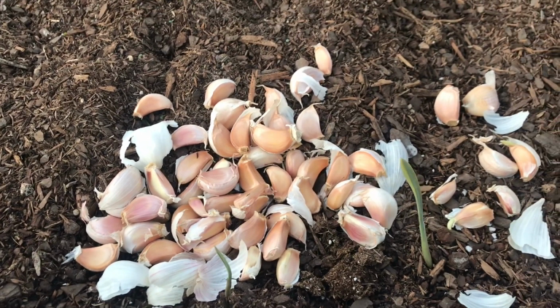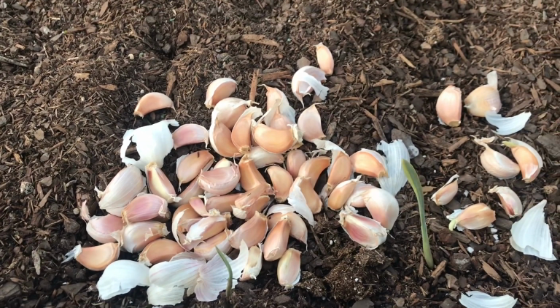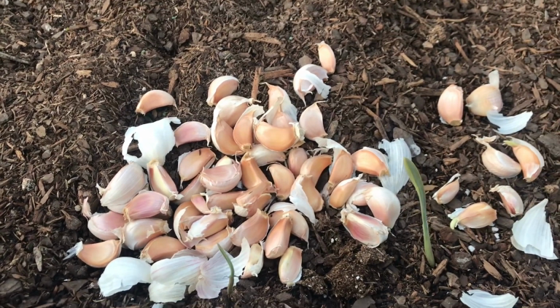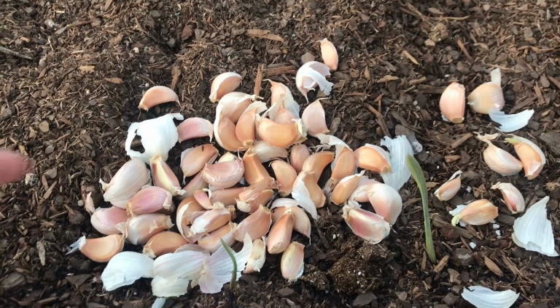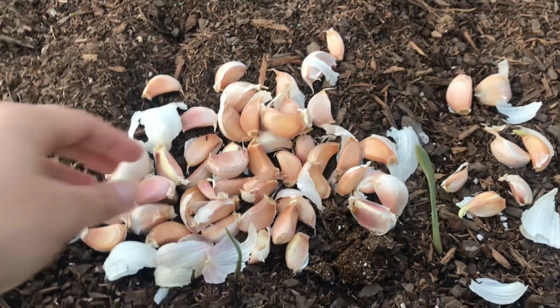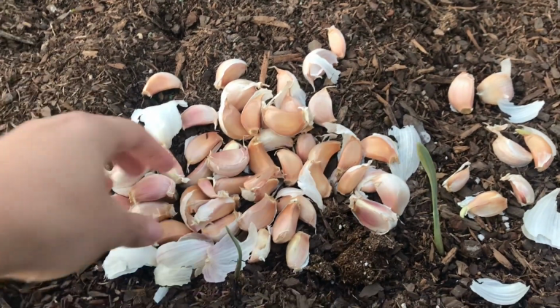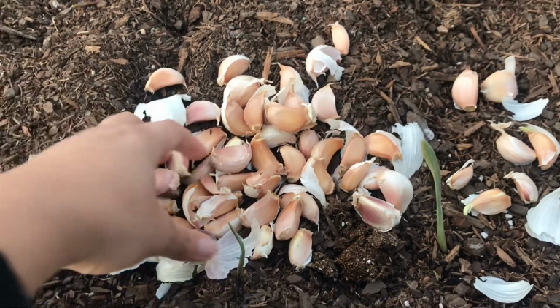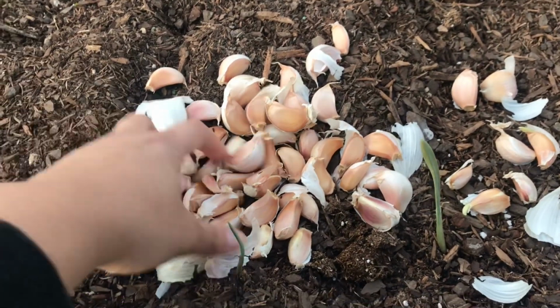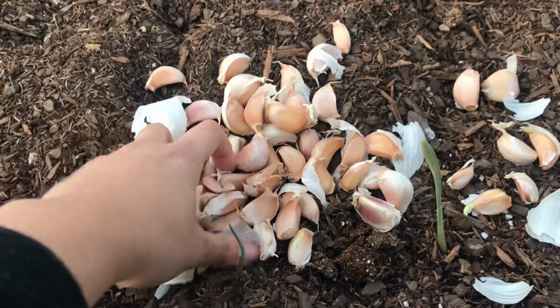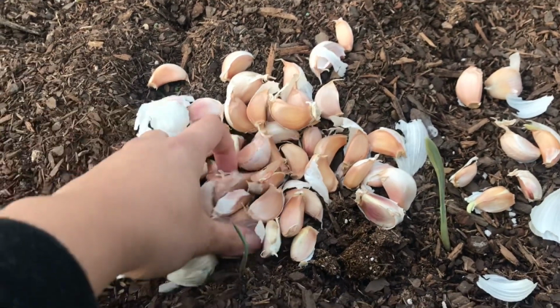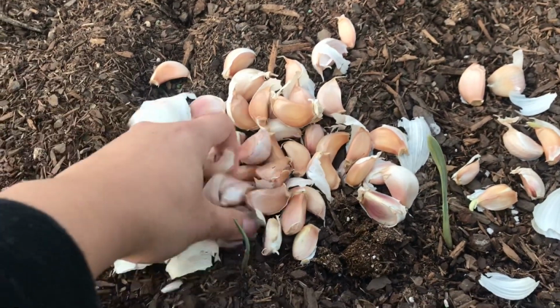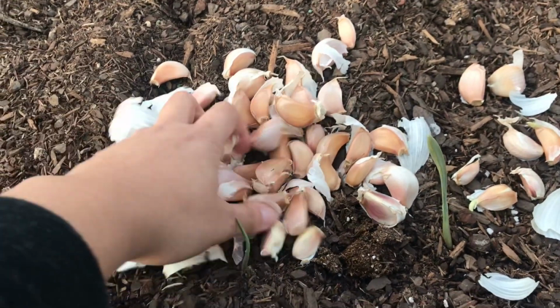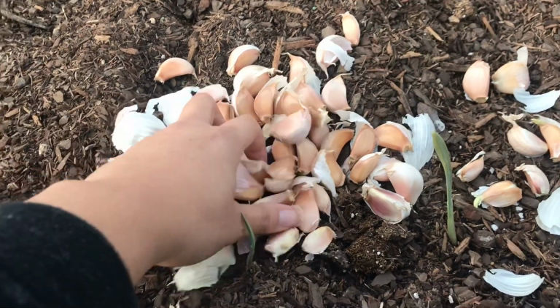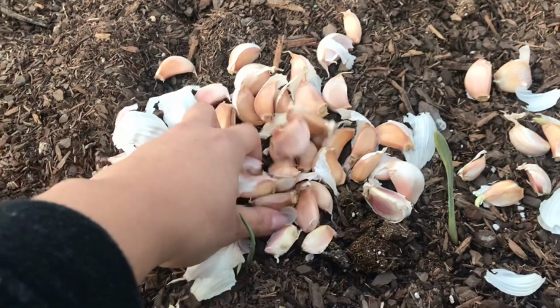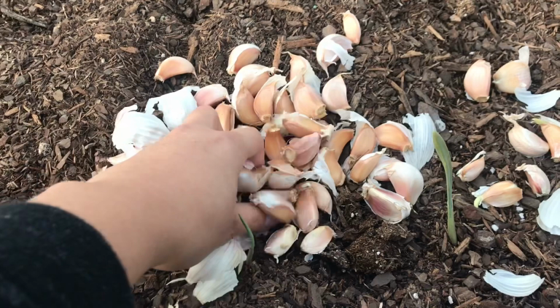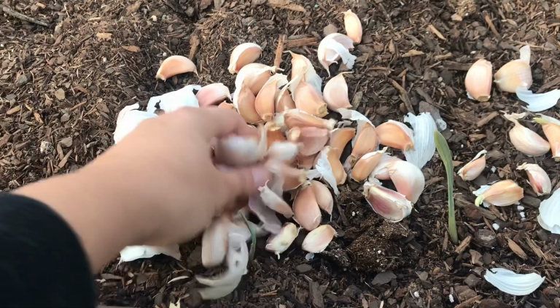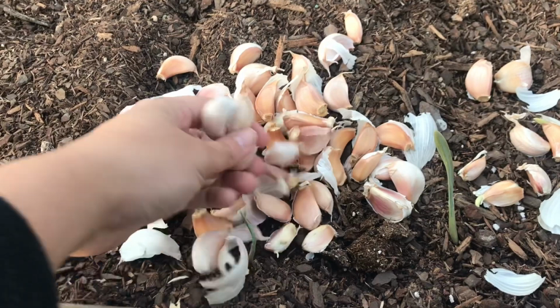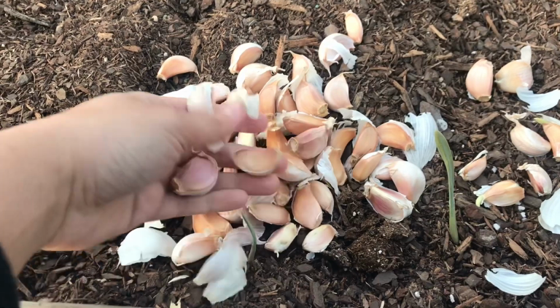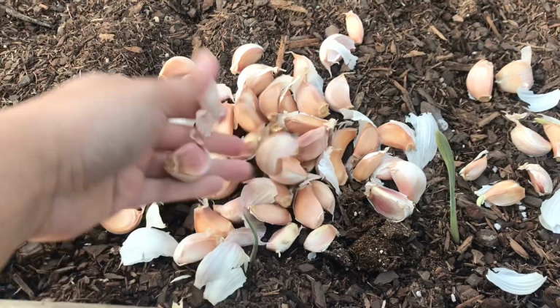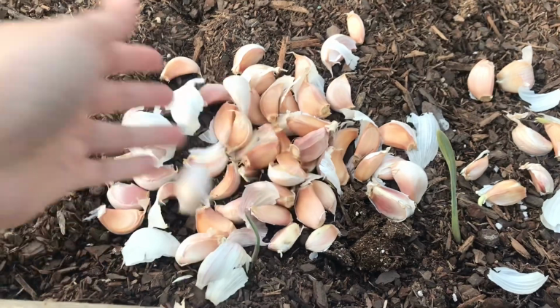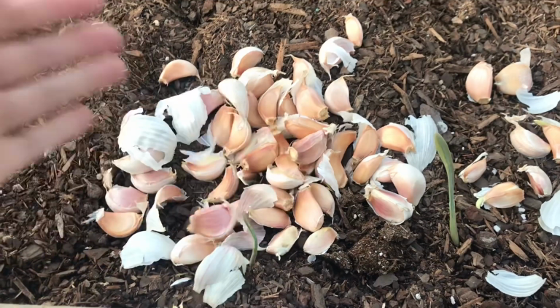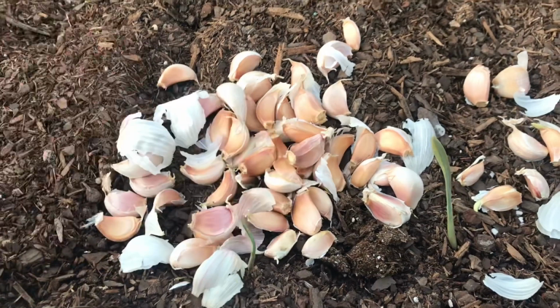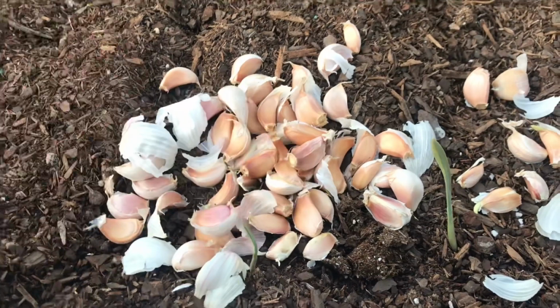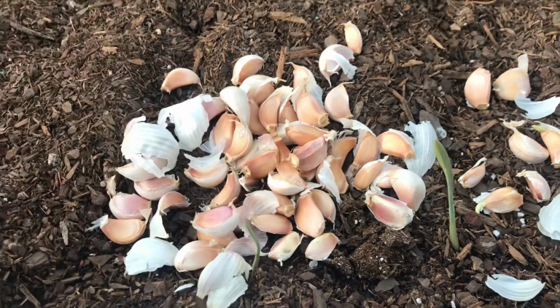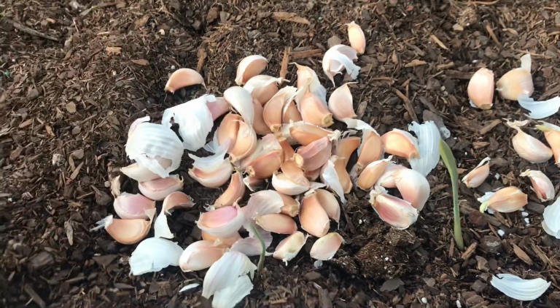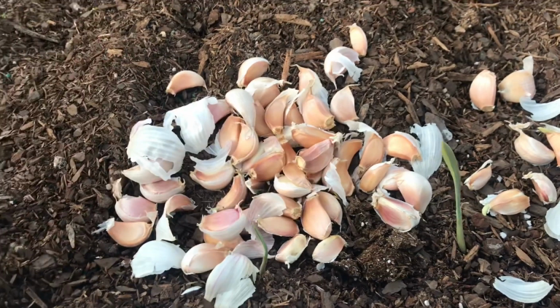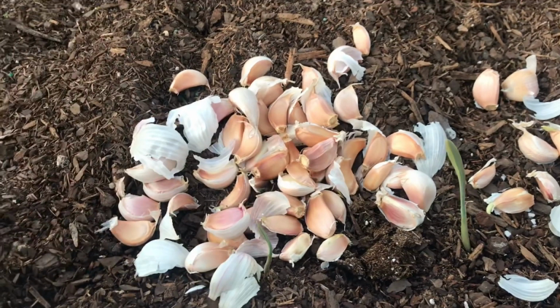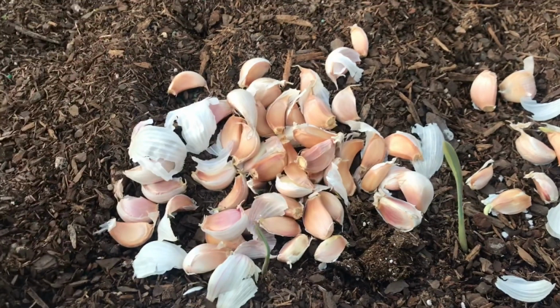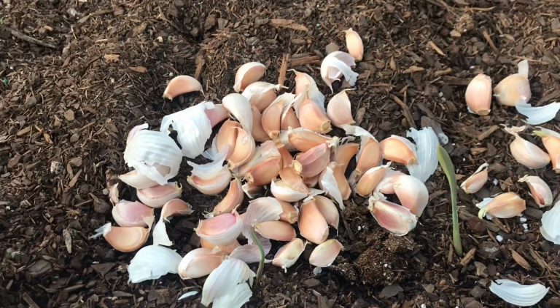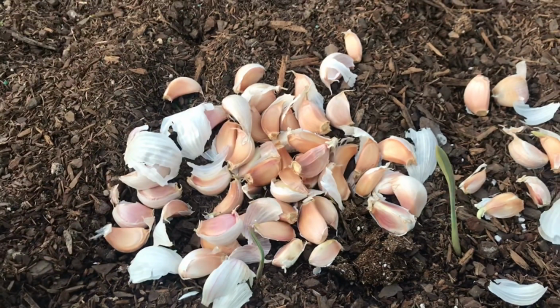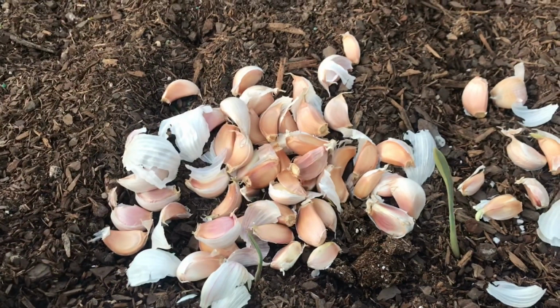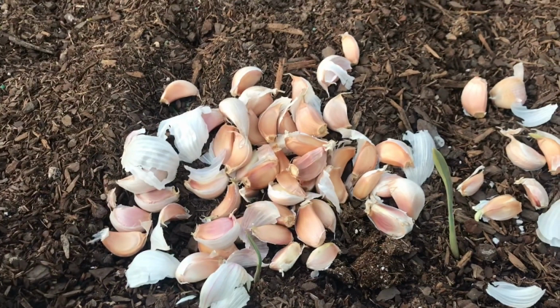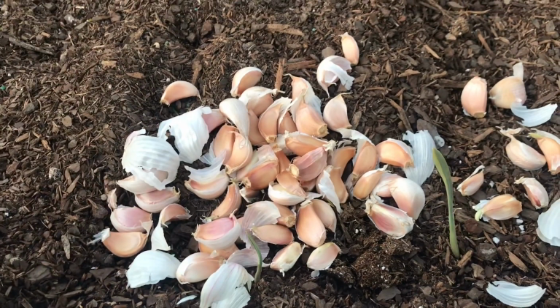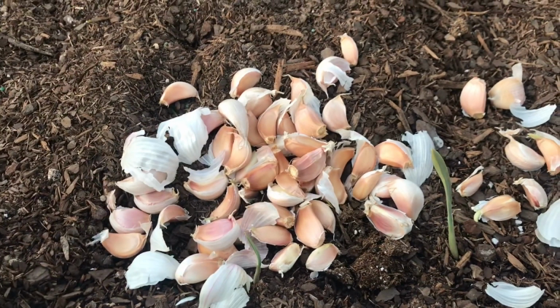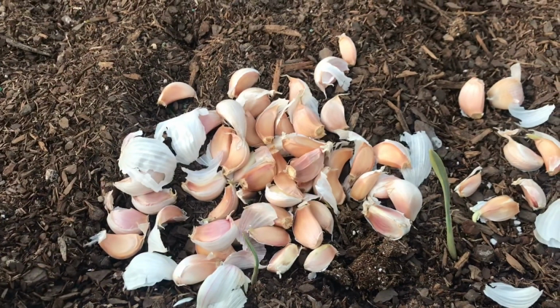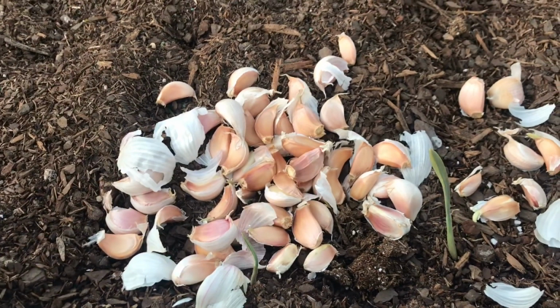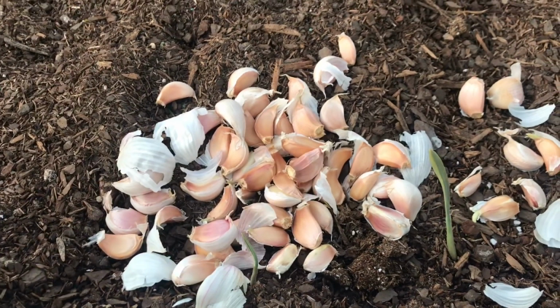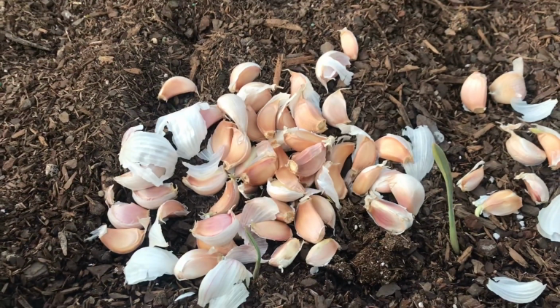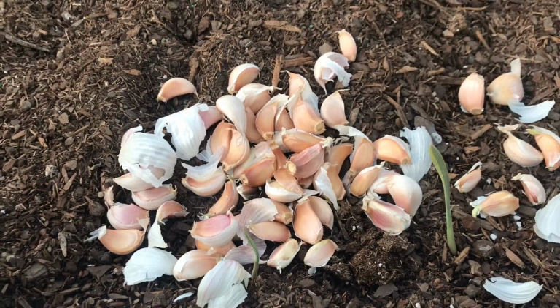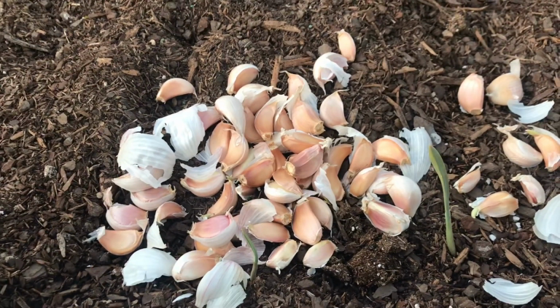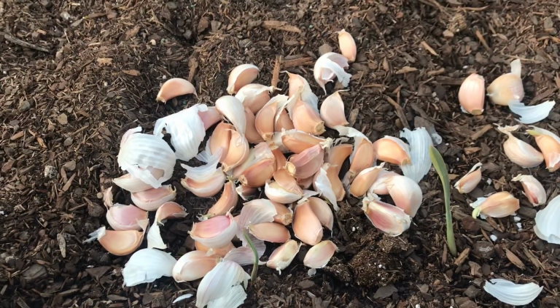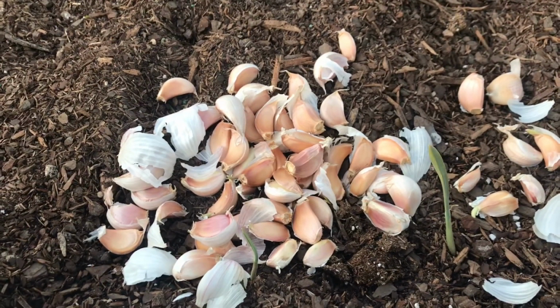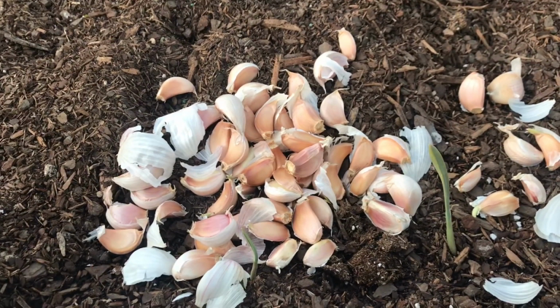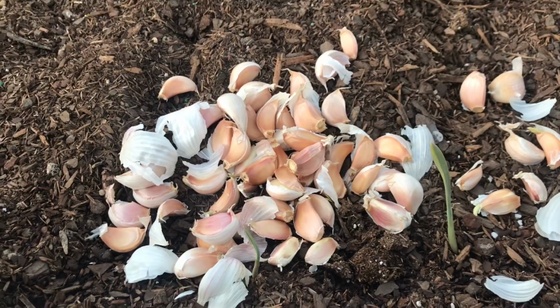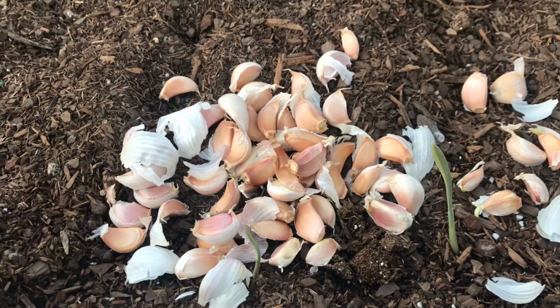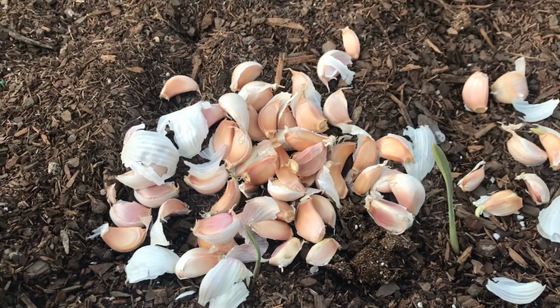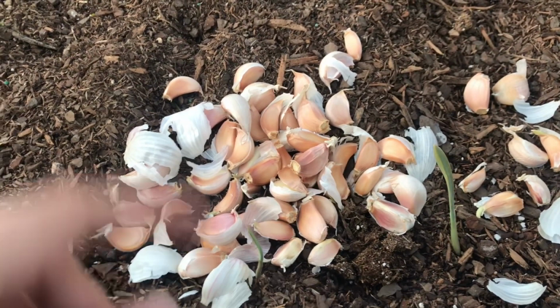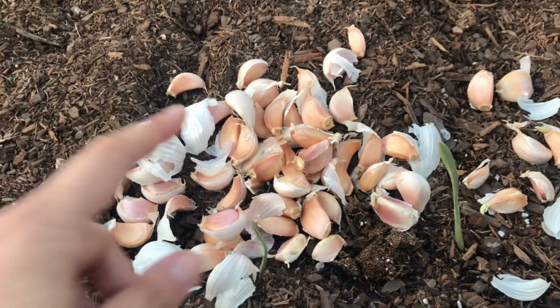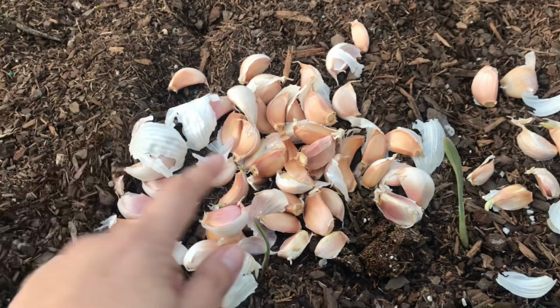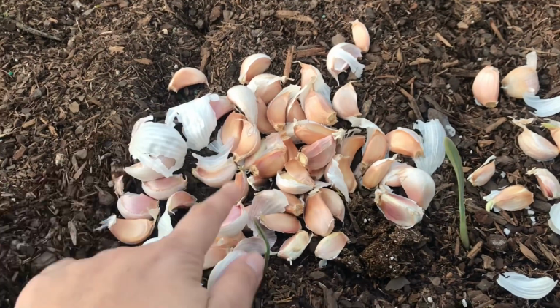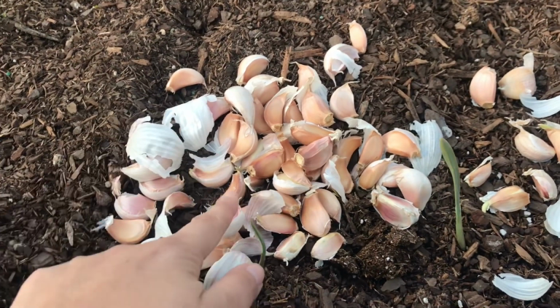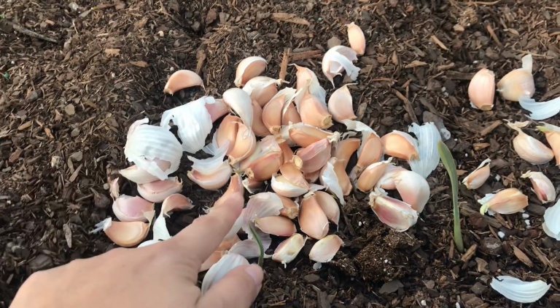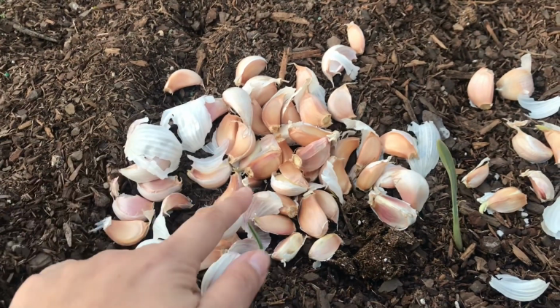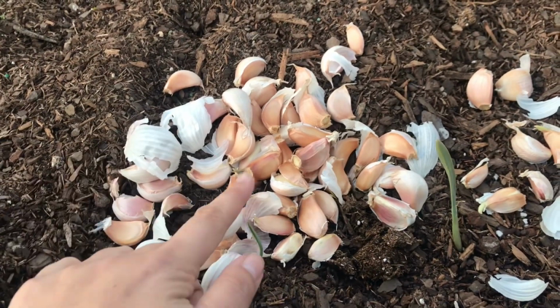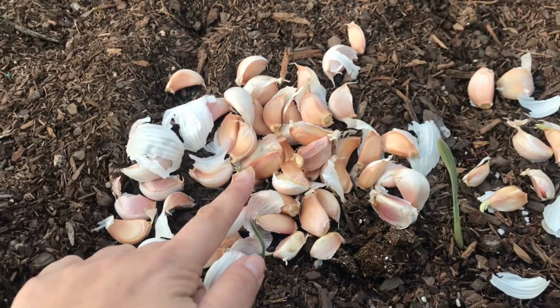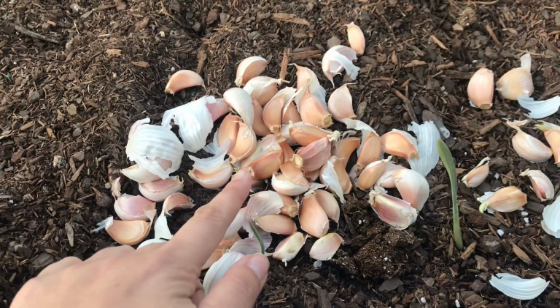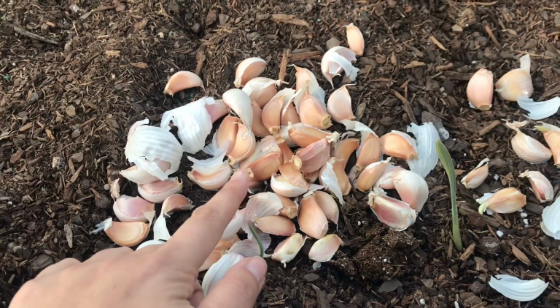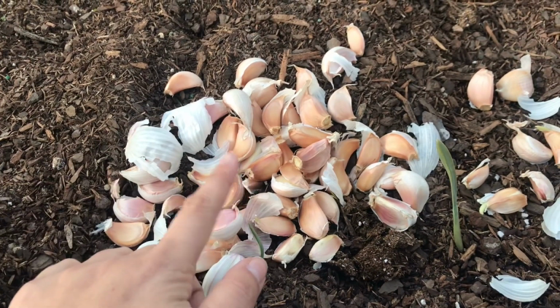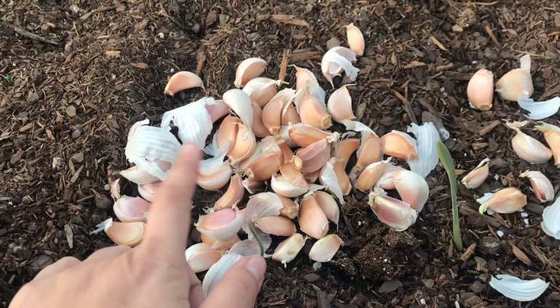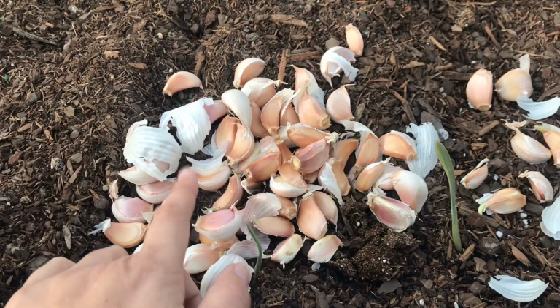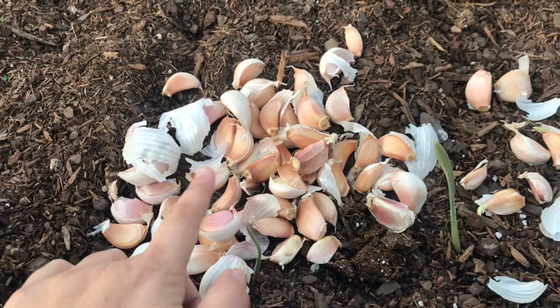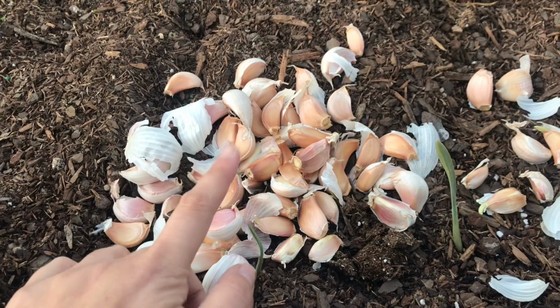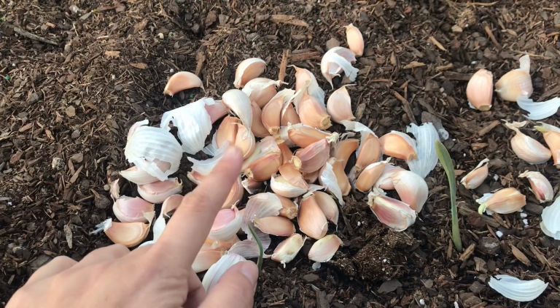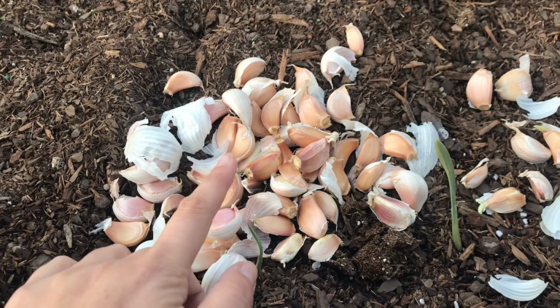This is a red softneck variety. I want to try growing this variety to see if I can get this garlic to grow as big as my German white garlic.